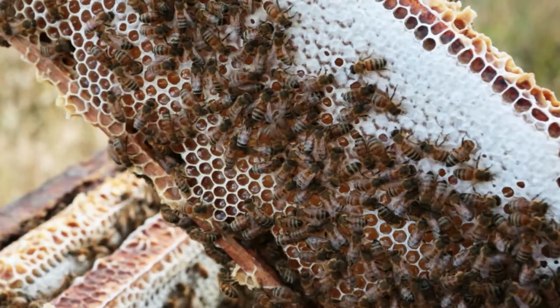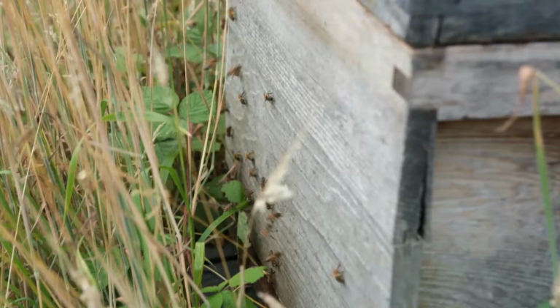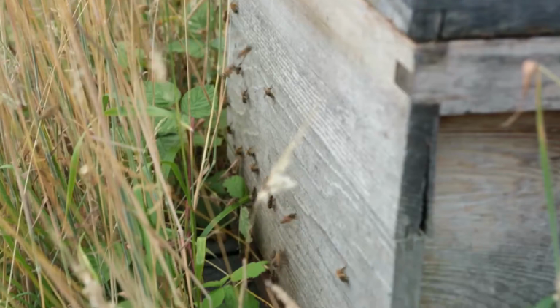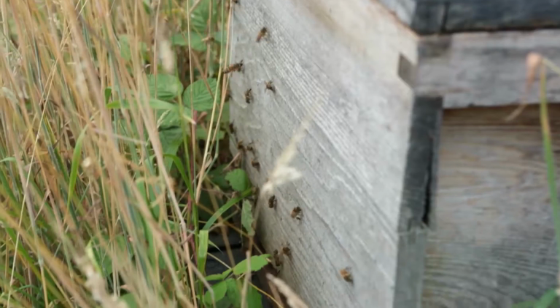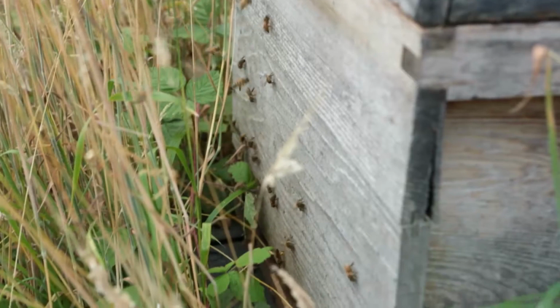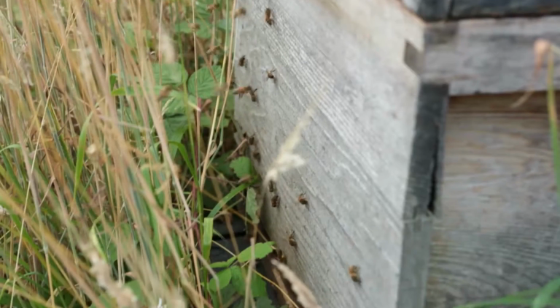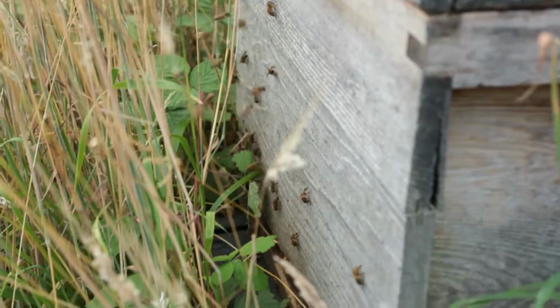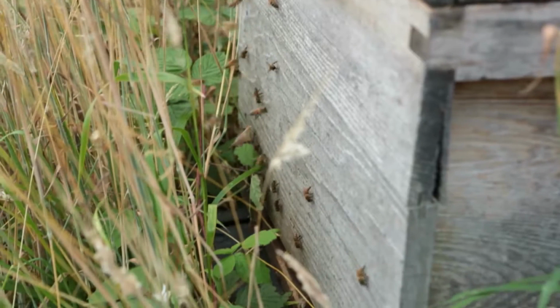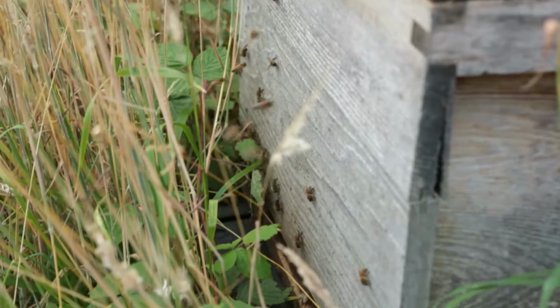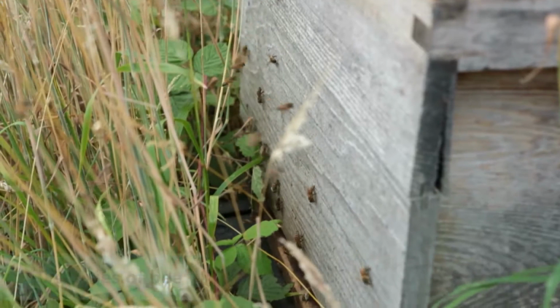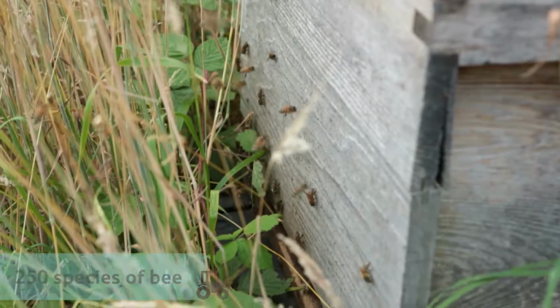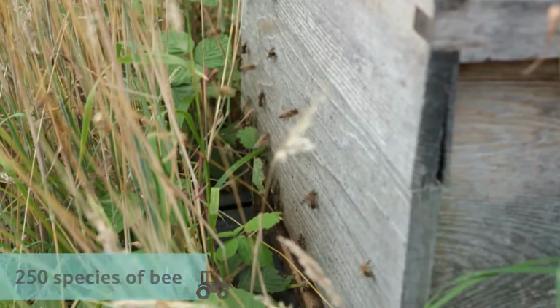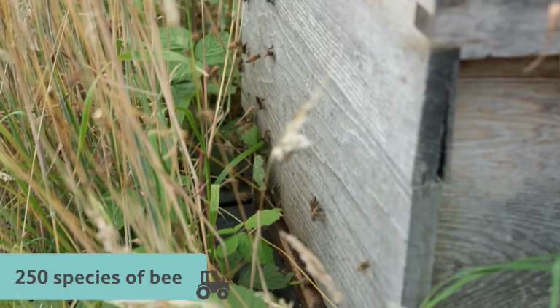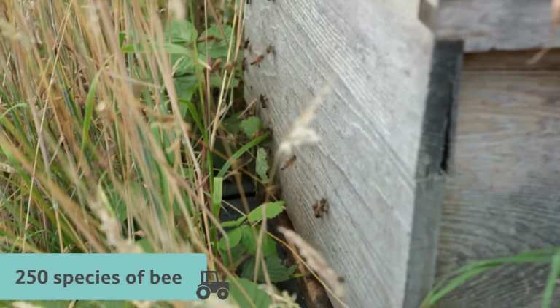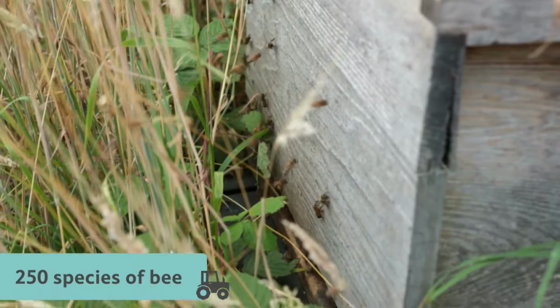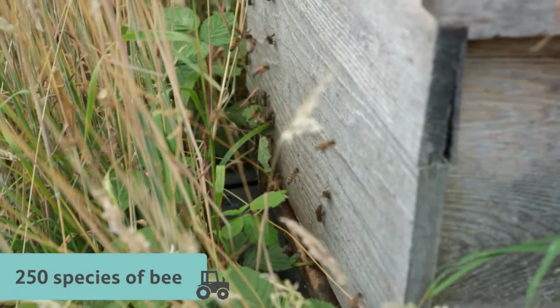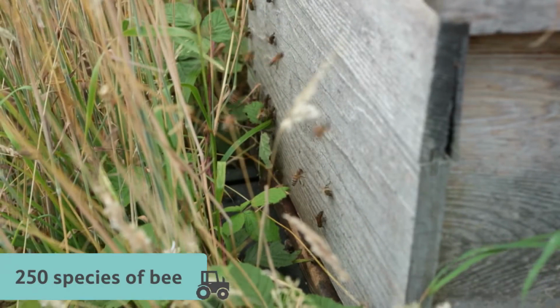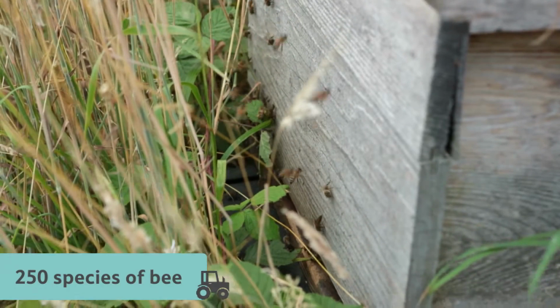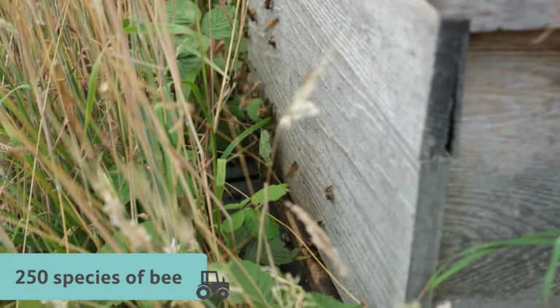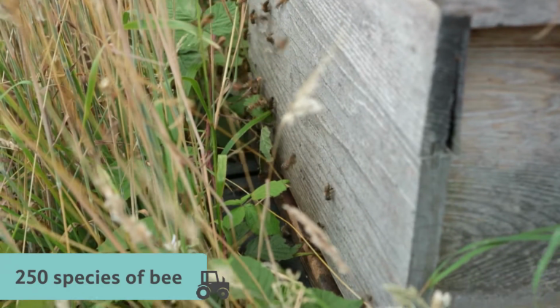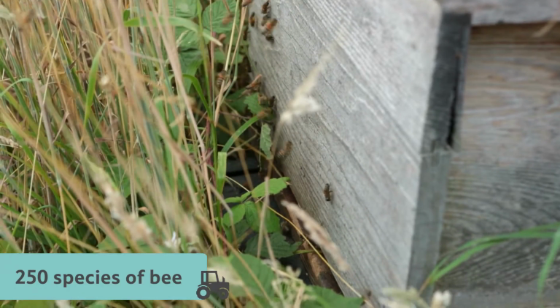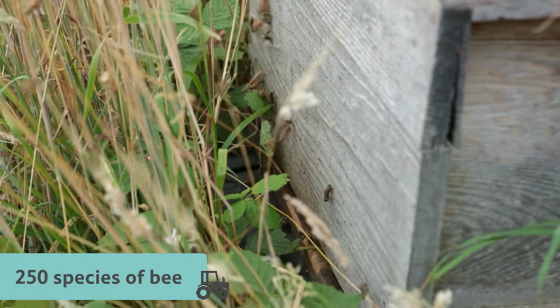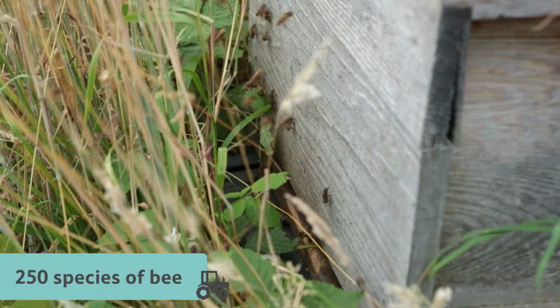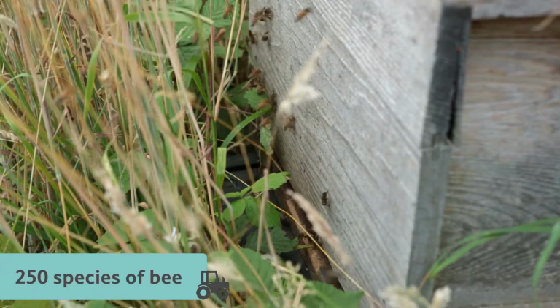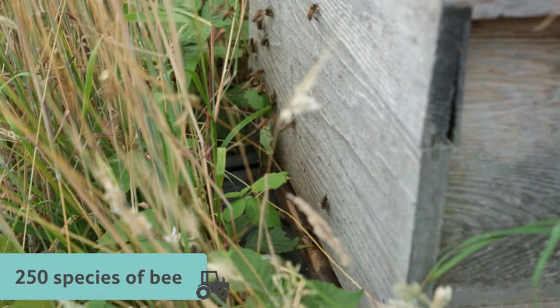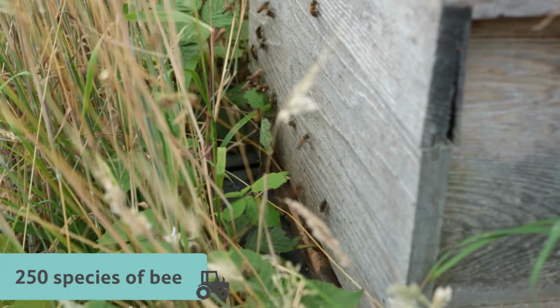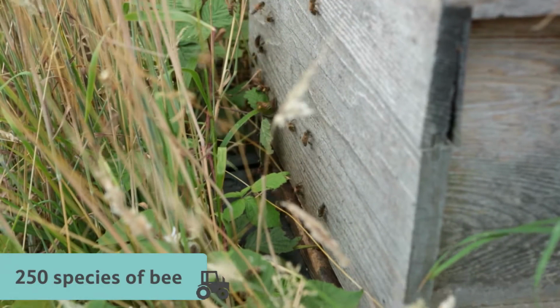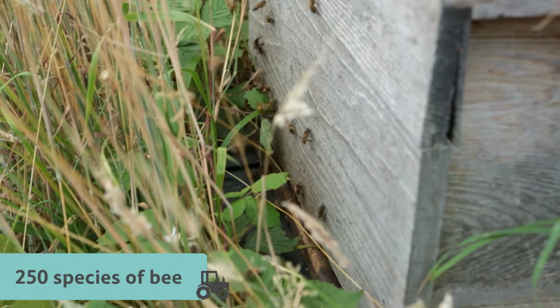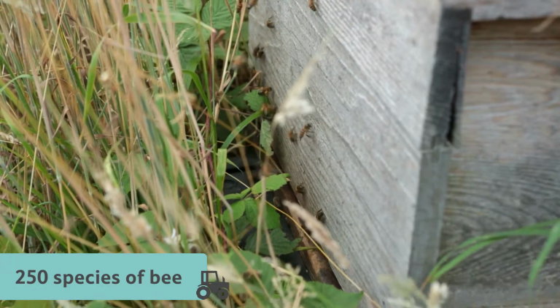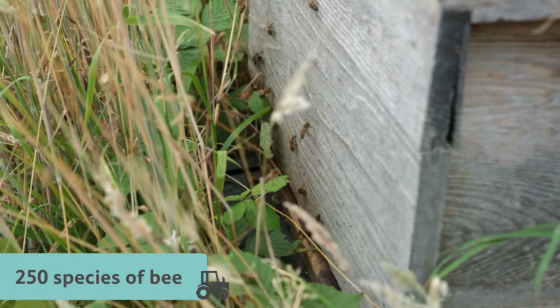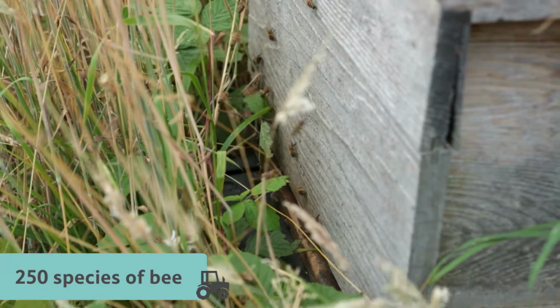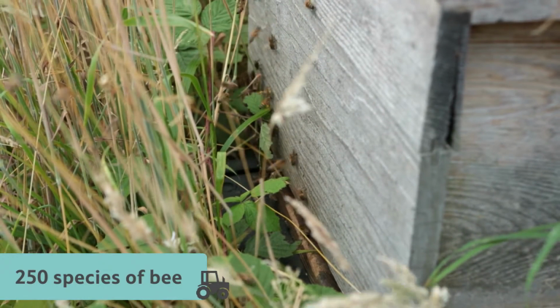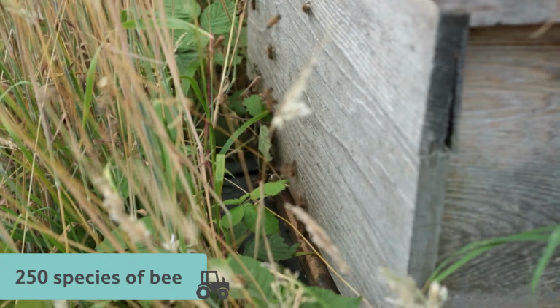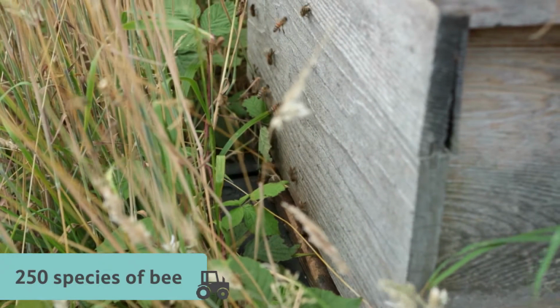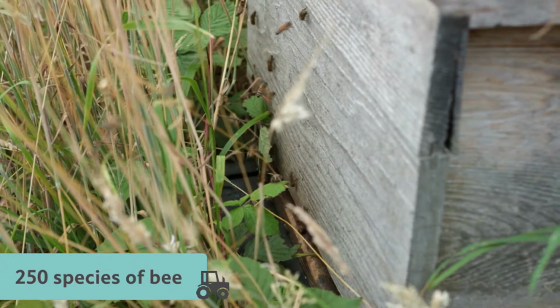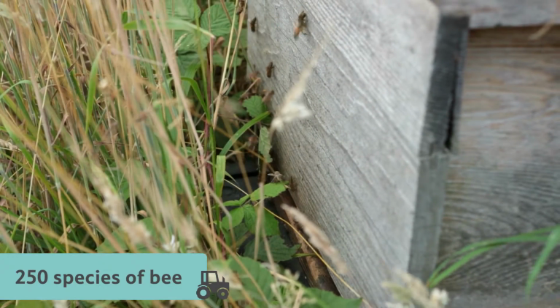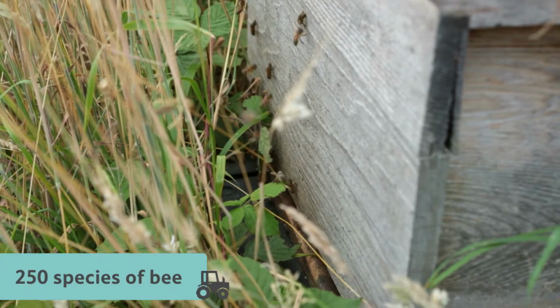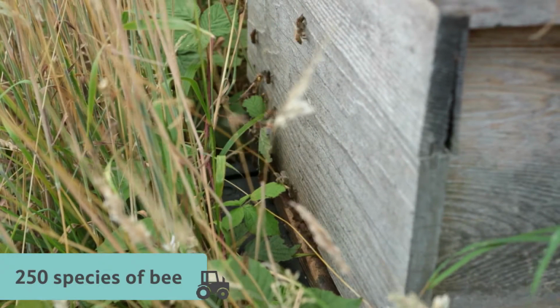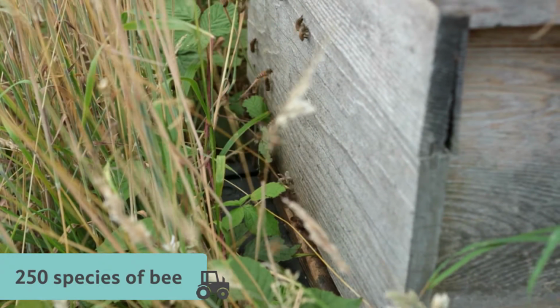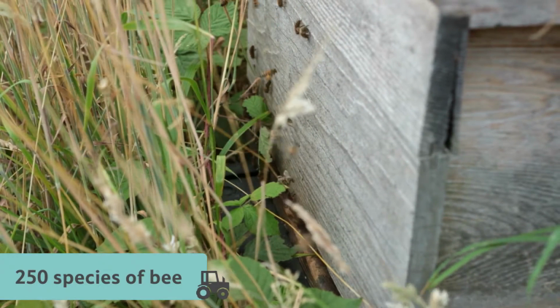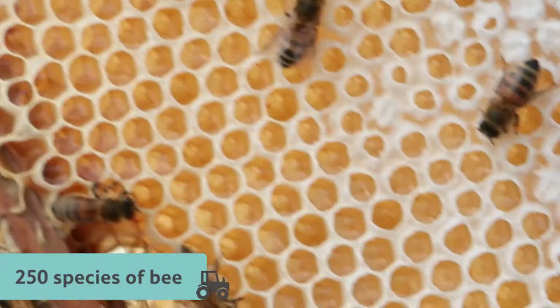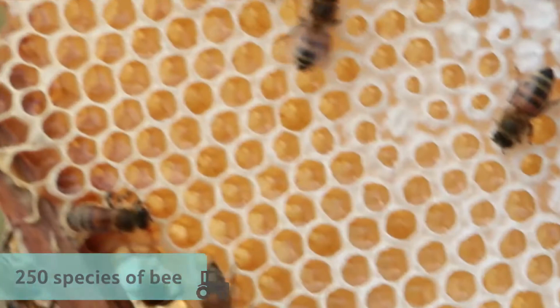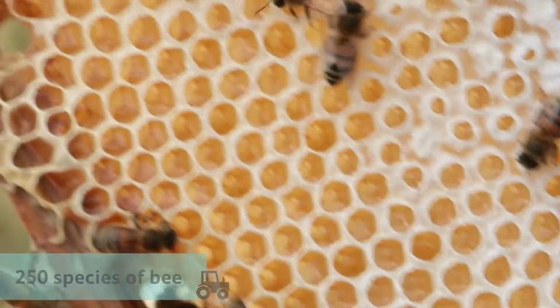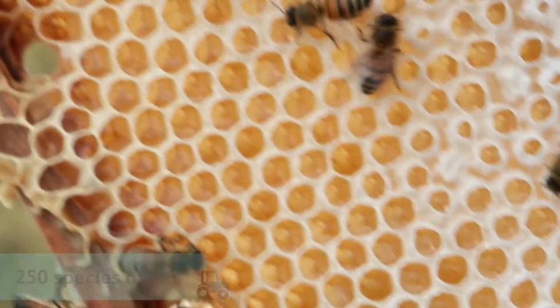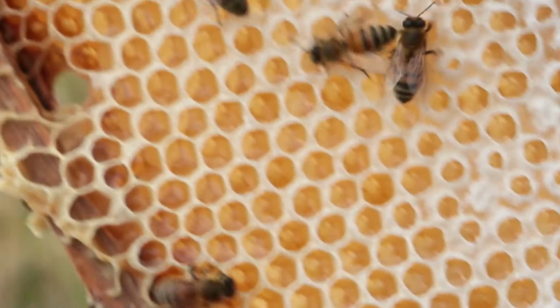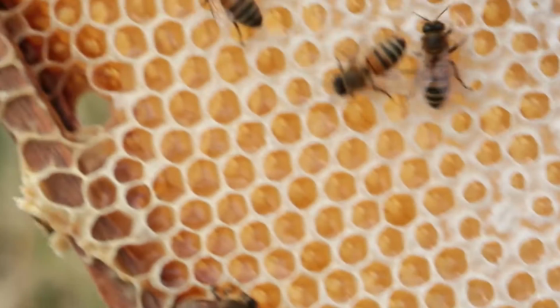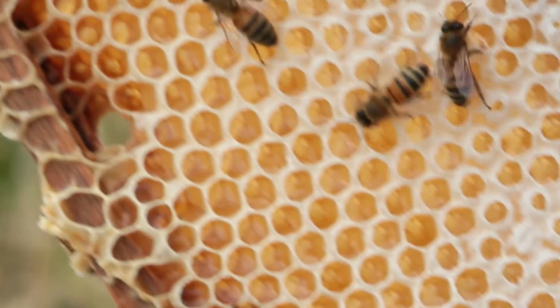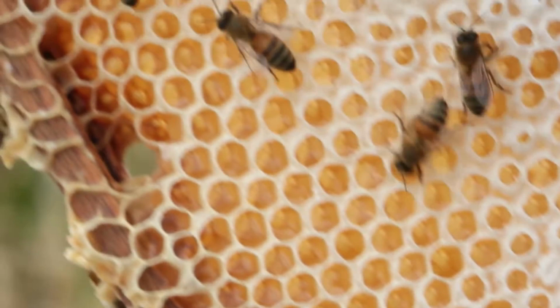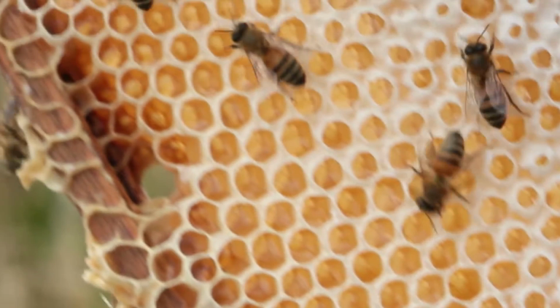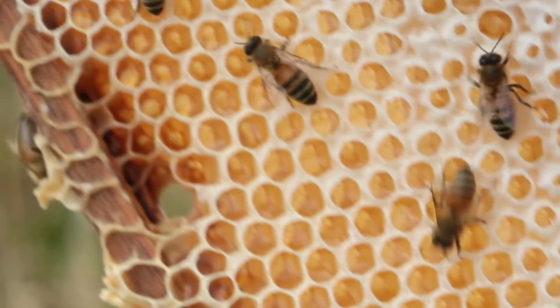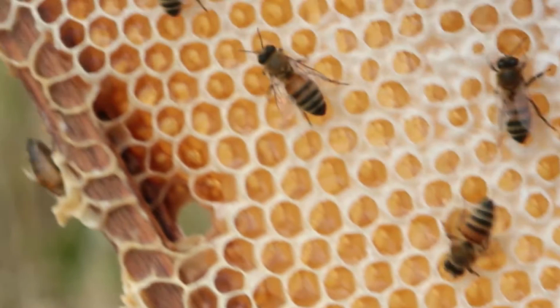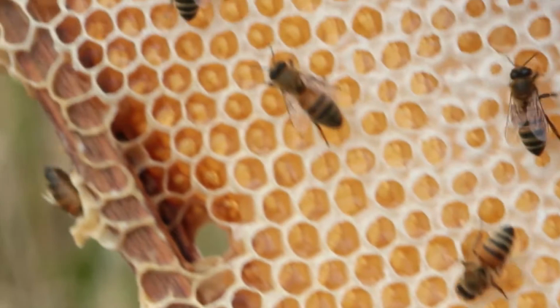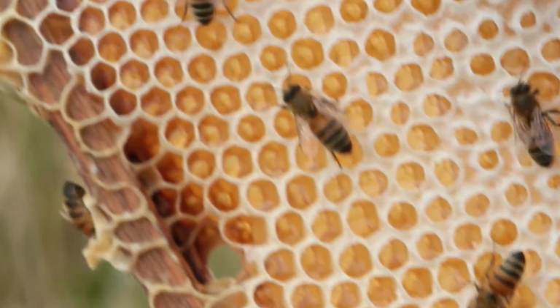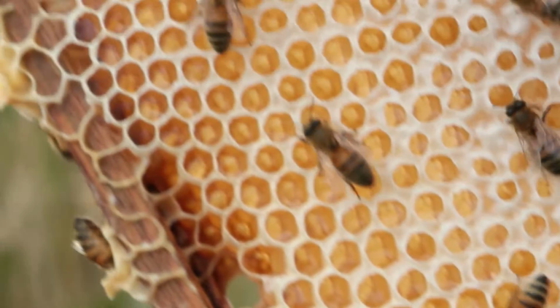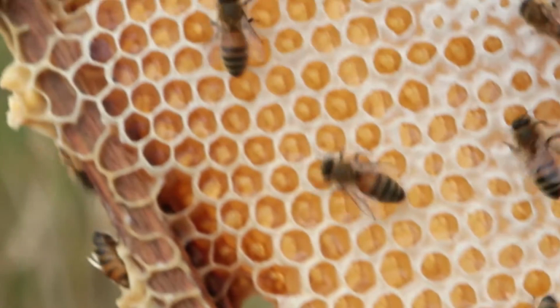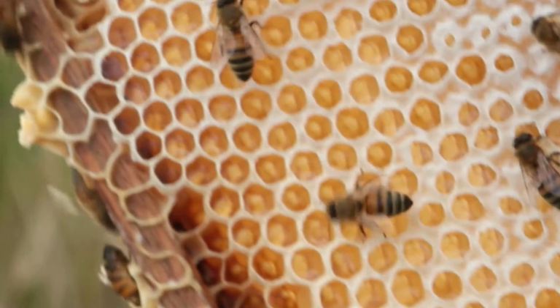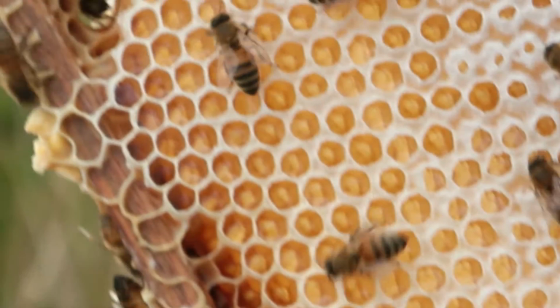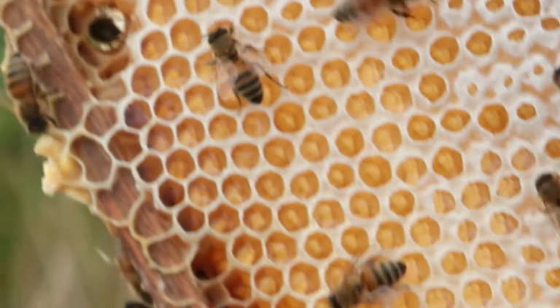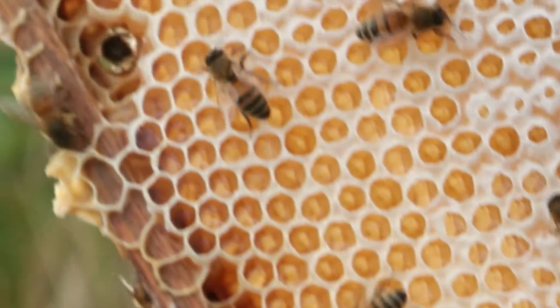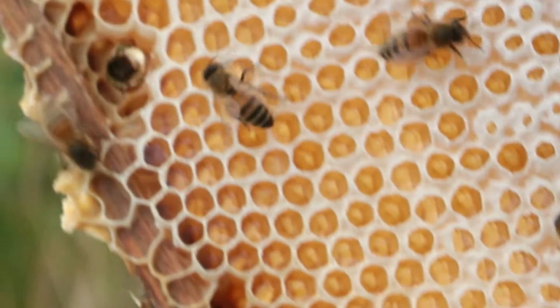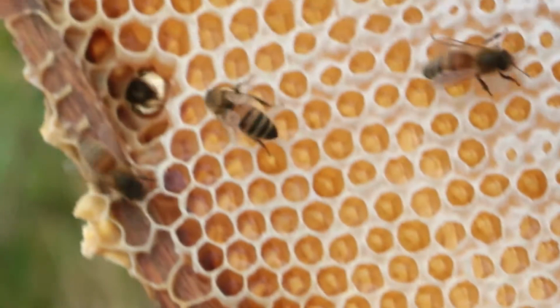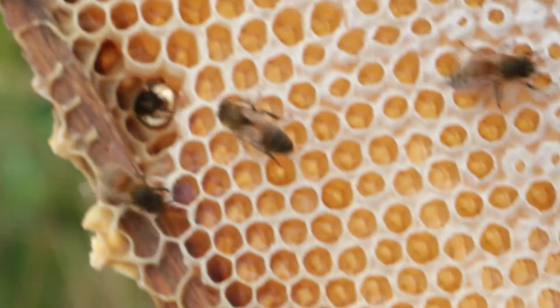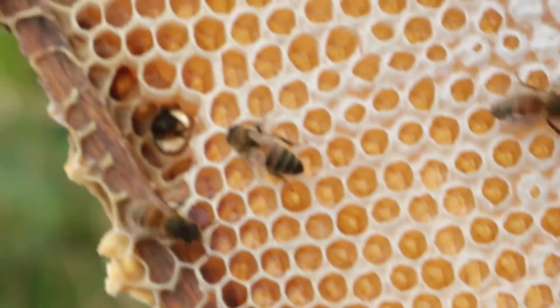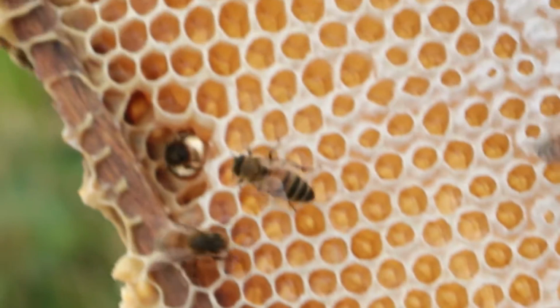In the UK, there are more than 250 species of bee, but only one special species are able to make honey.